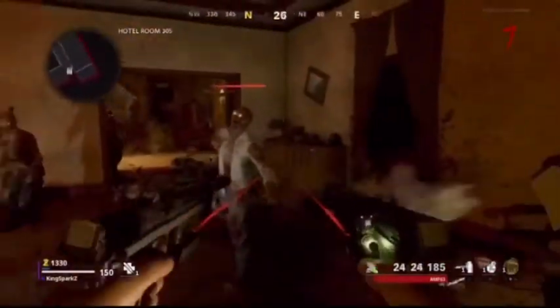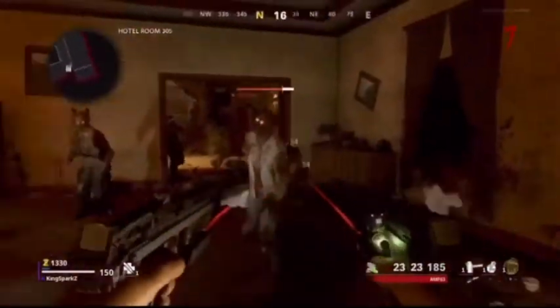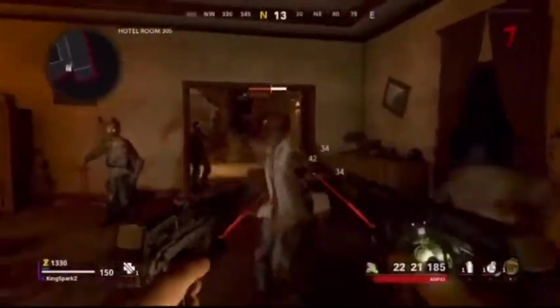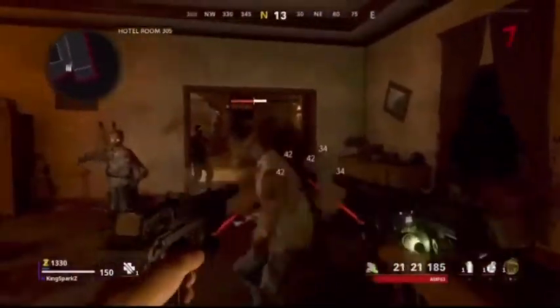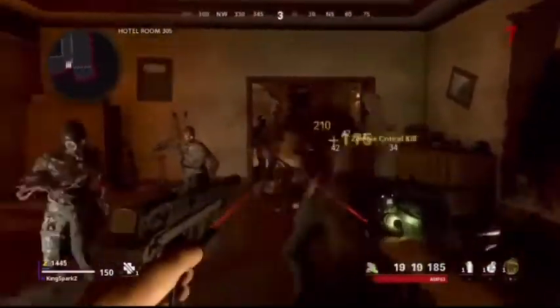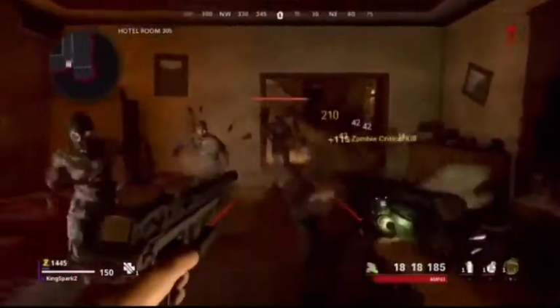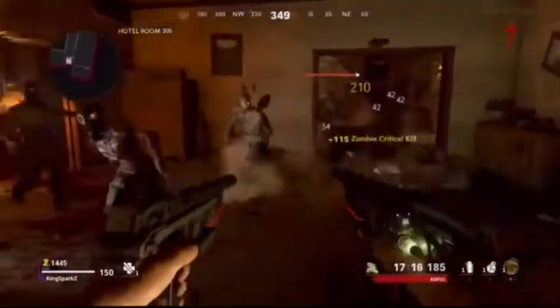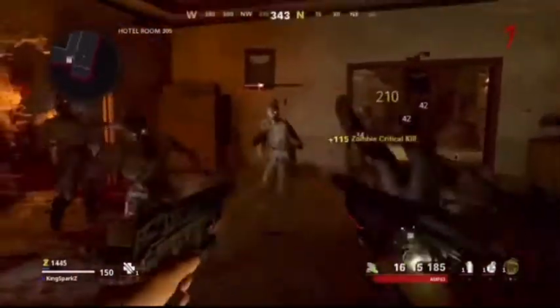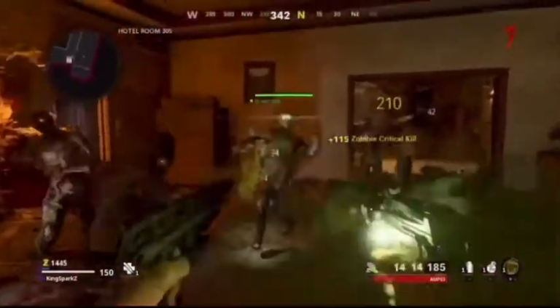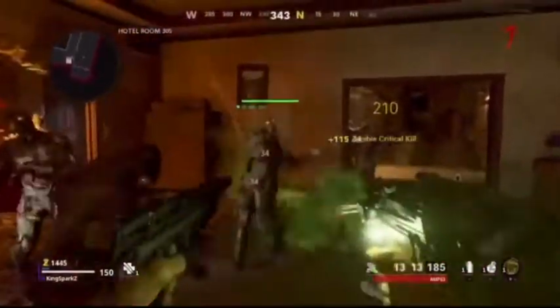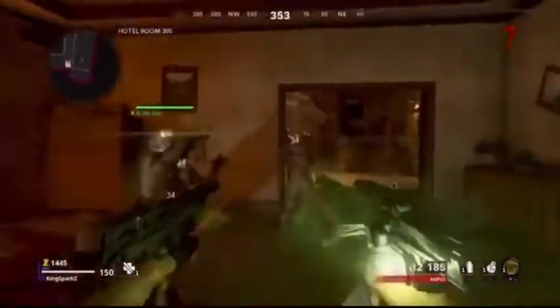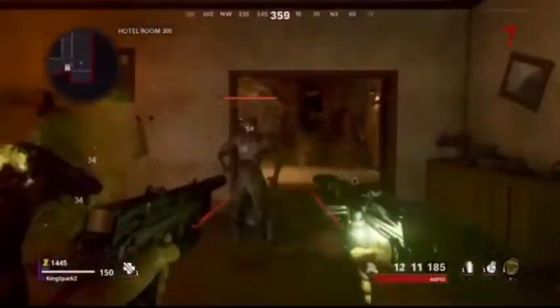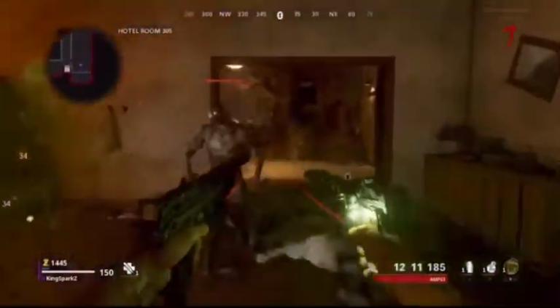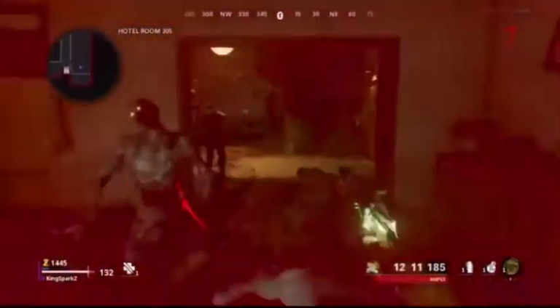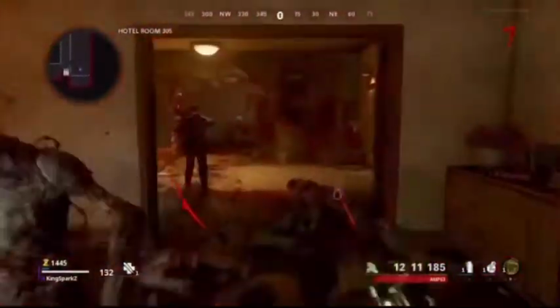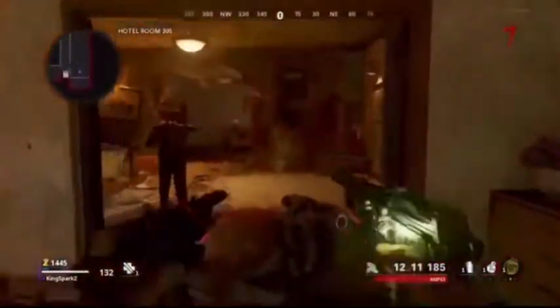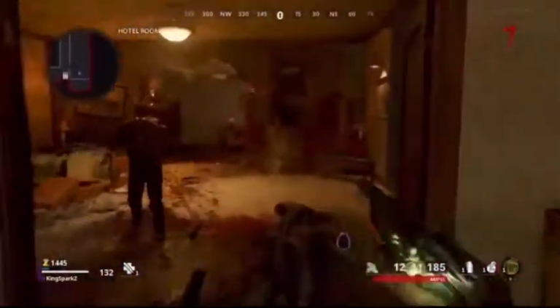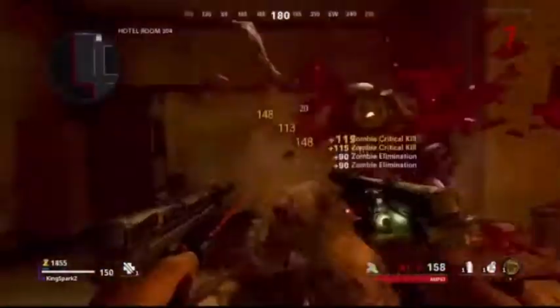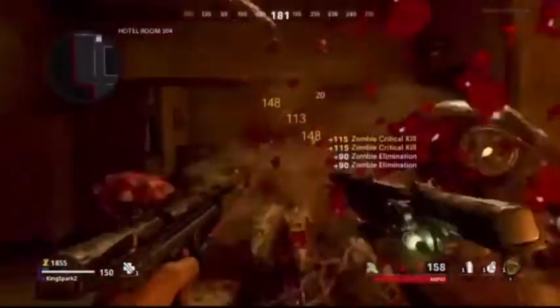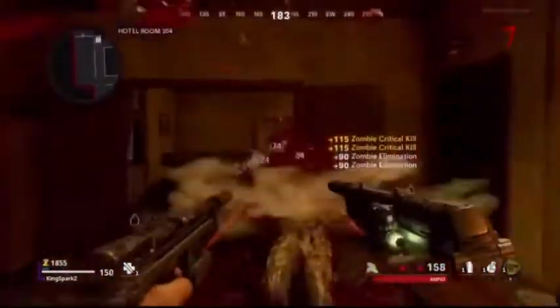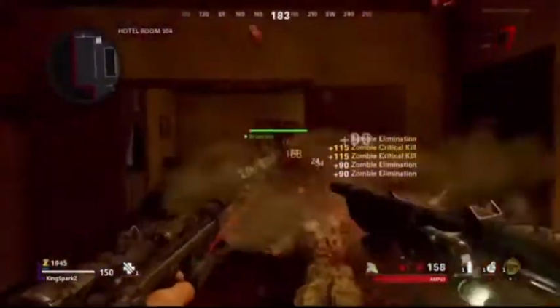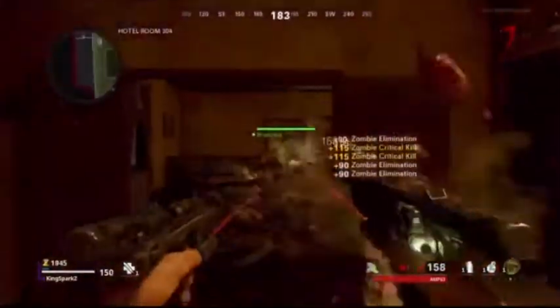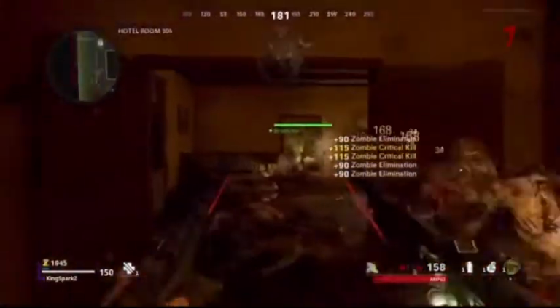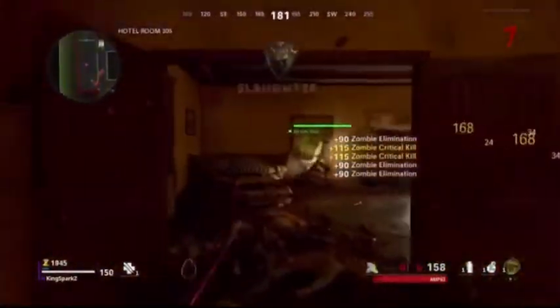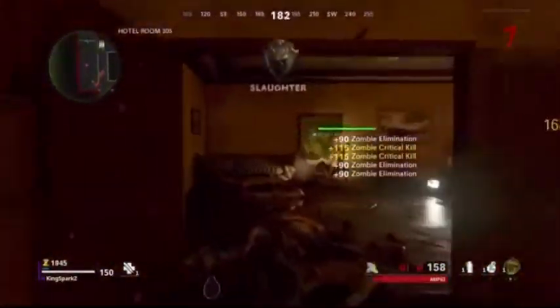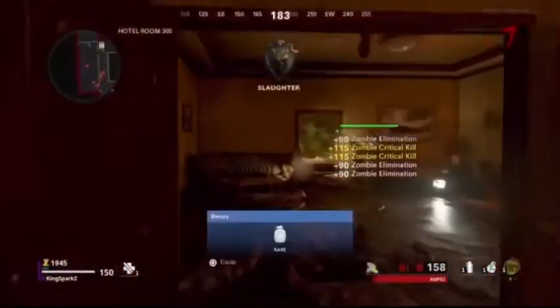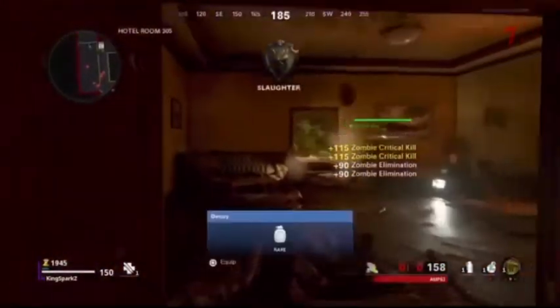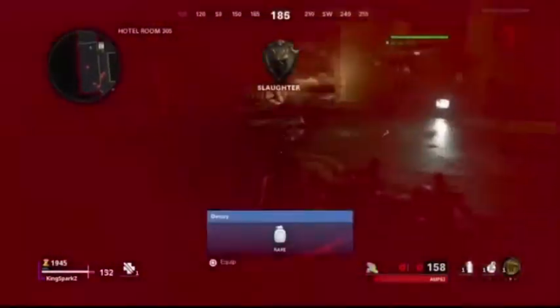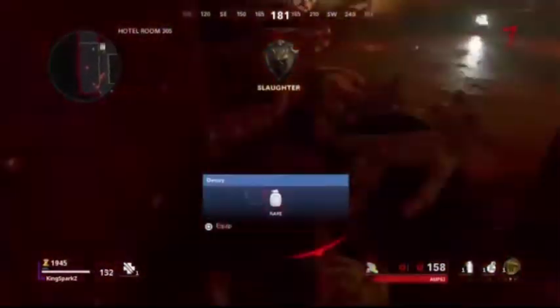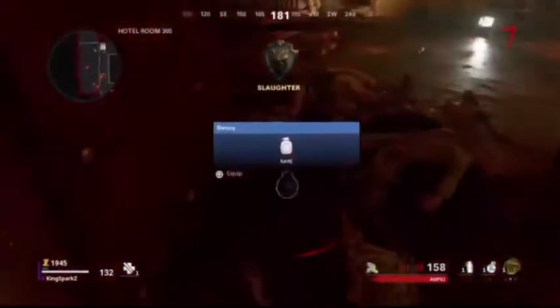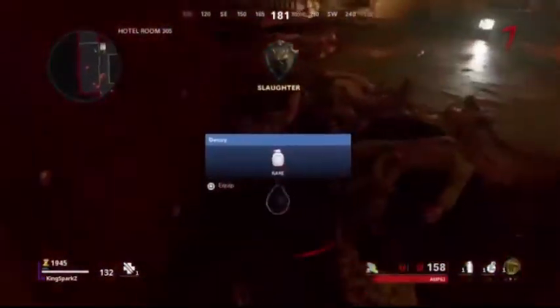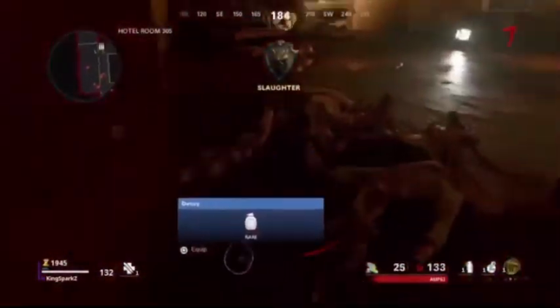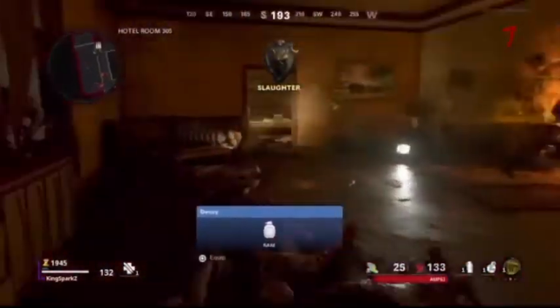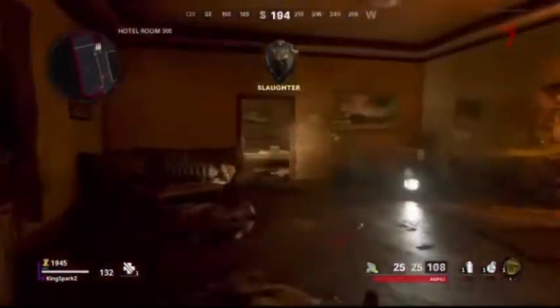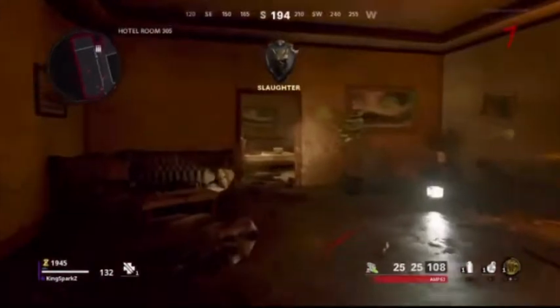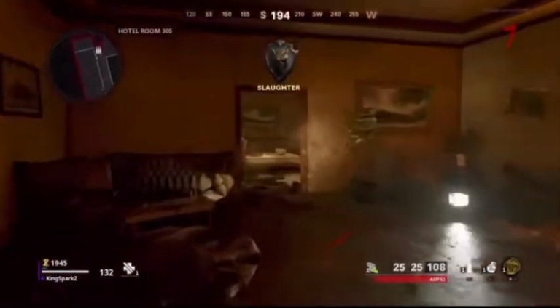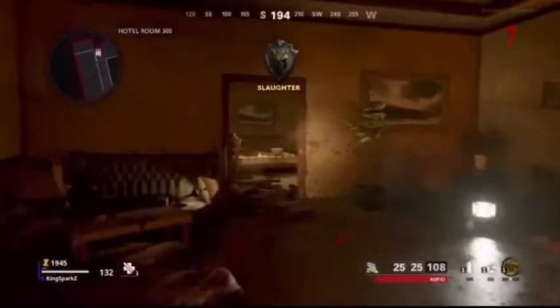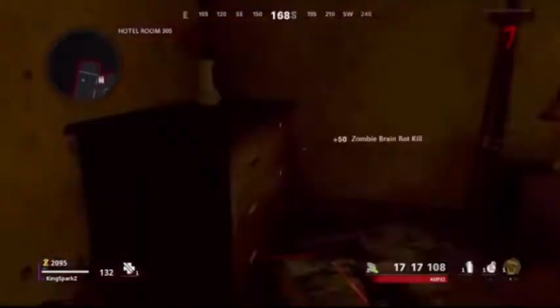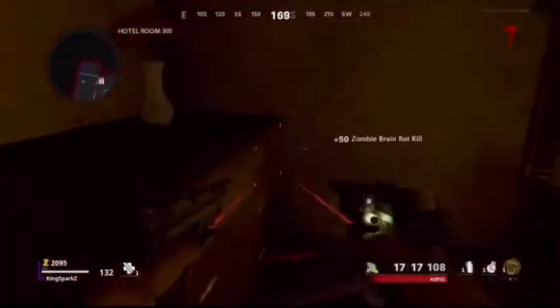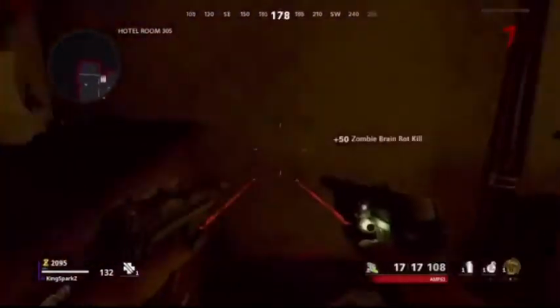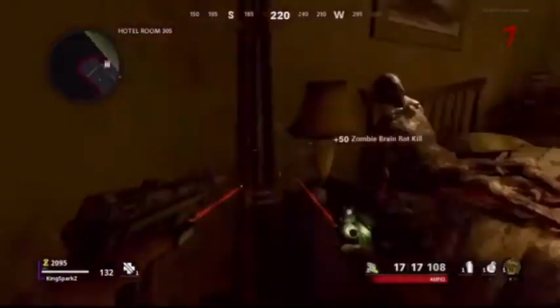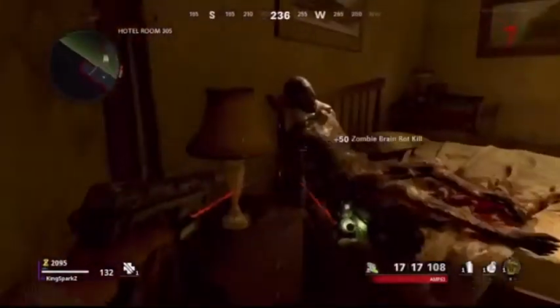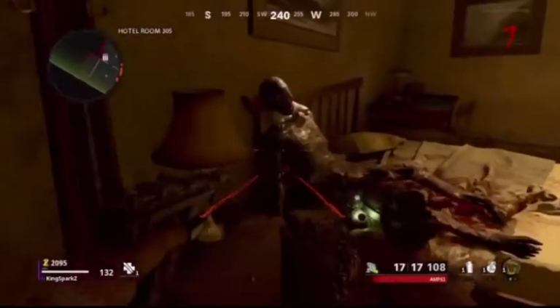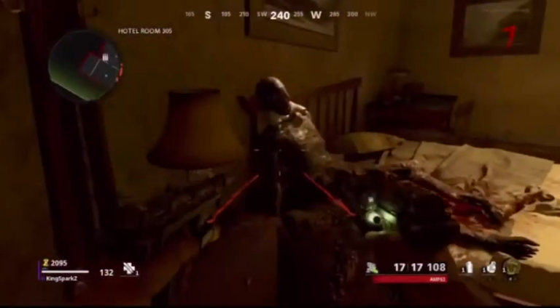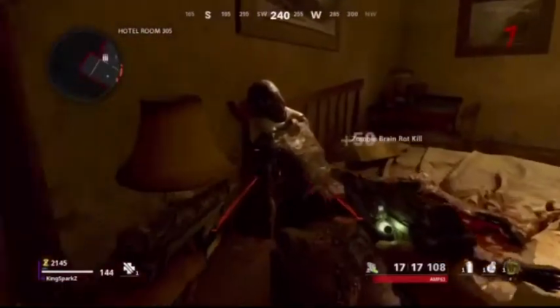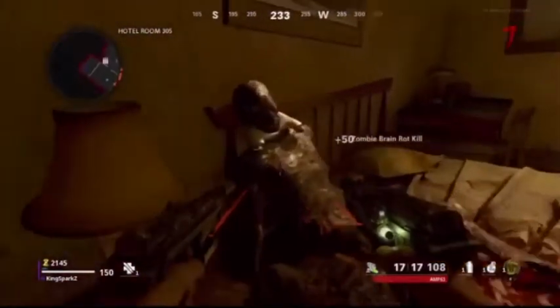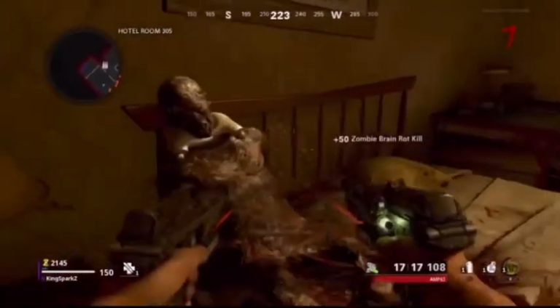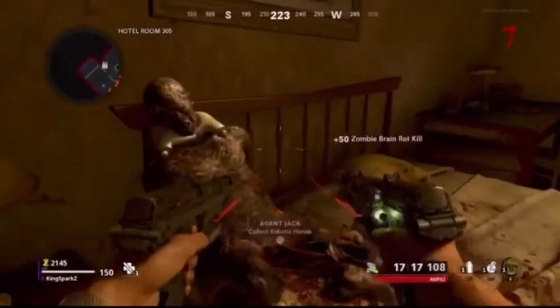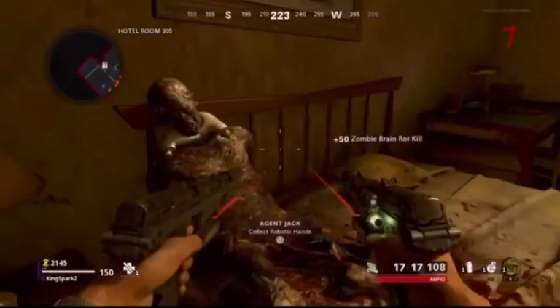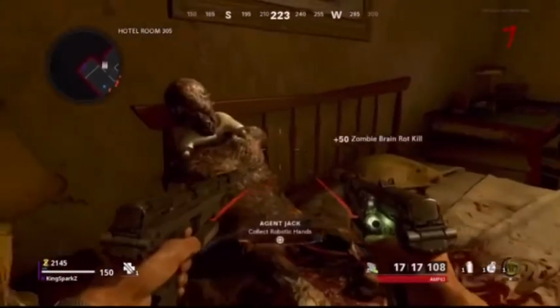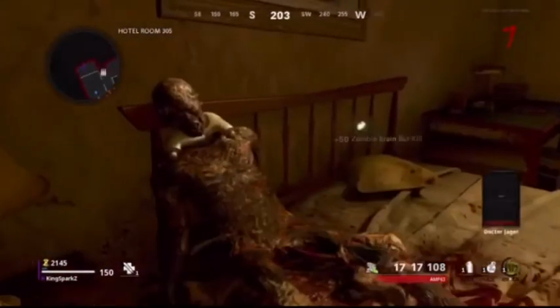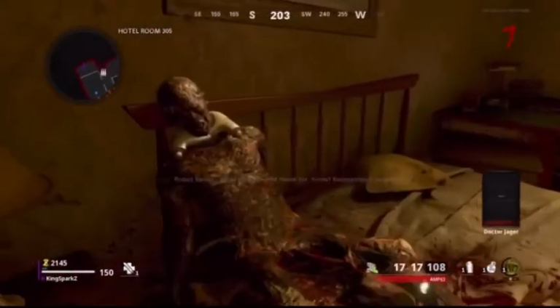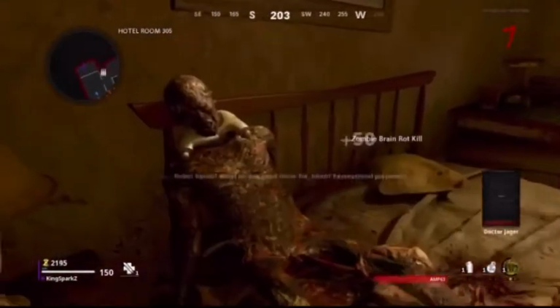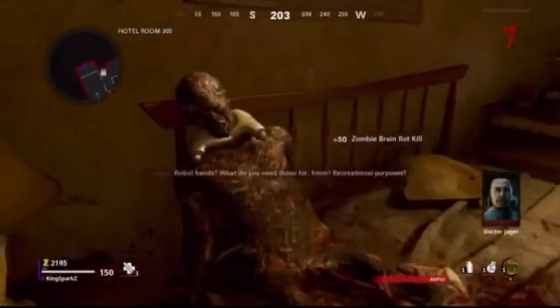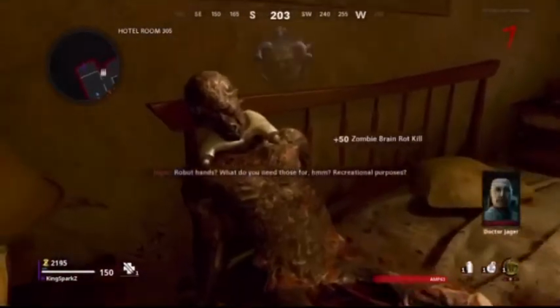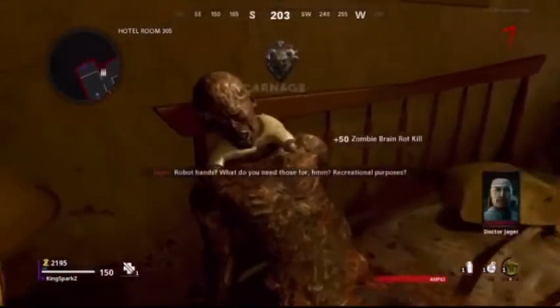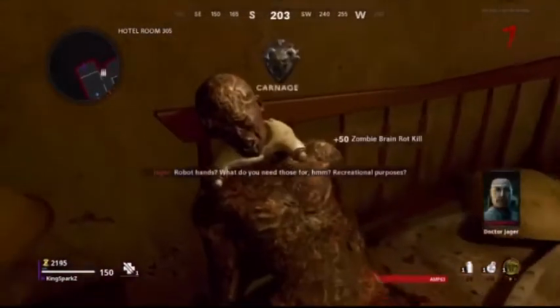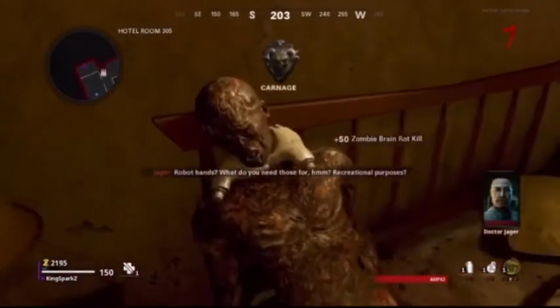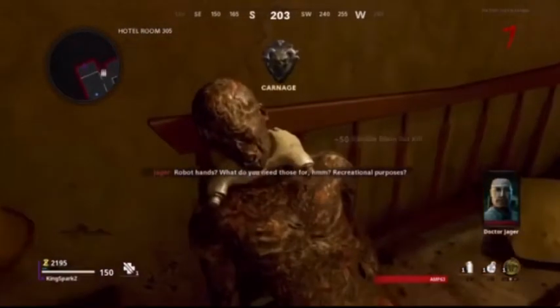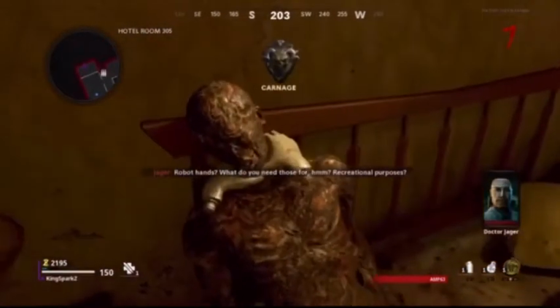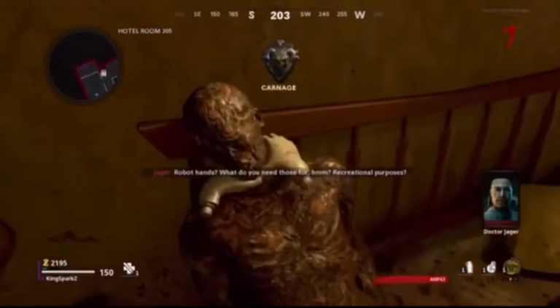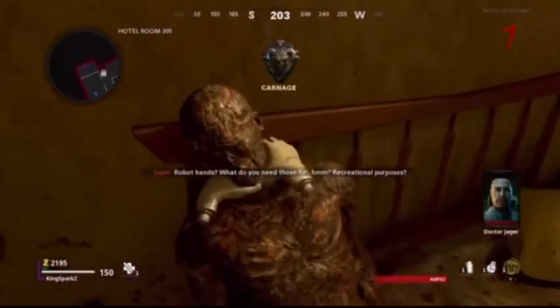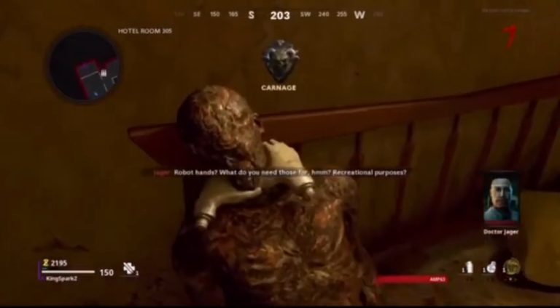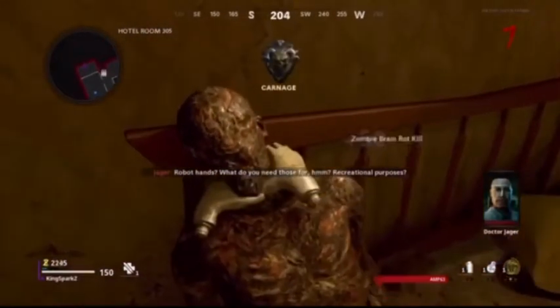Once you're at the room, you need to Brain Rot a zombie in that room. Brain Rot a zombie and he'll open the door for you, and then you can retrieve Klaus's hand.